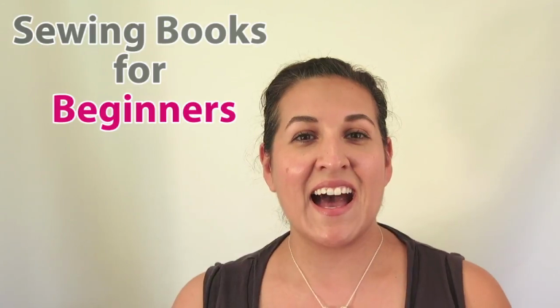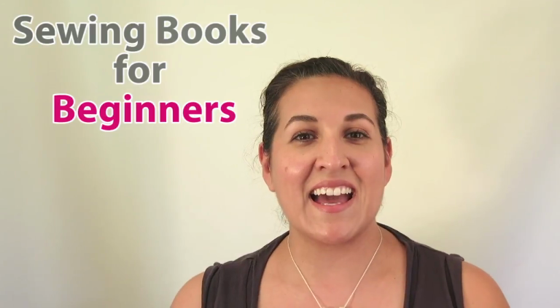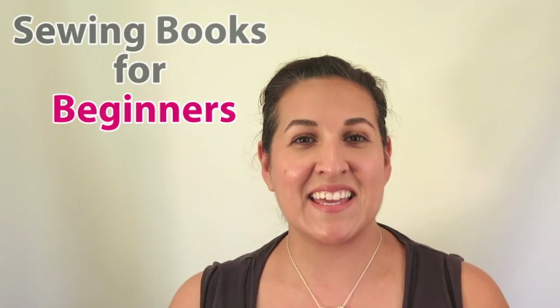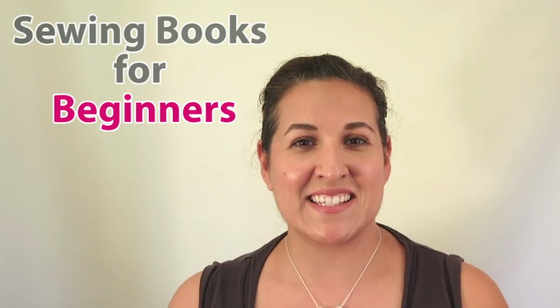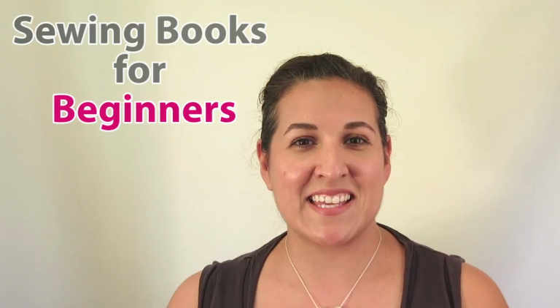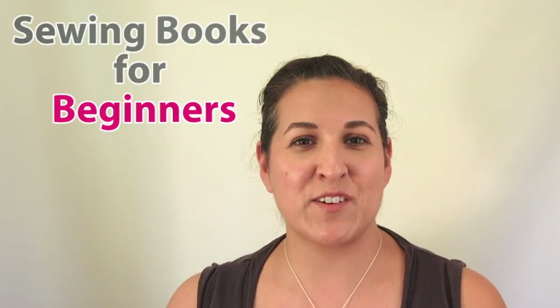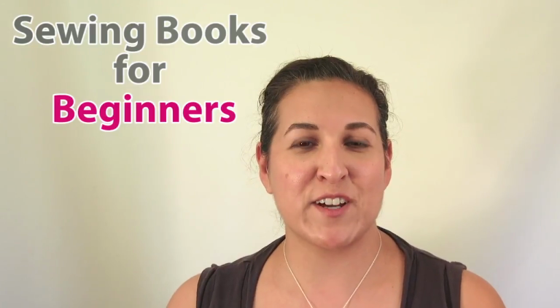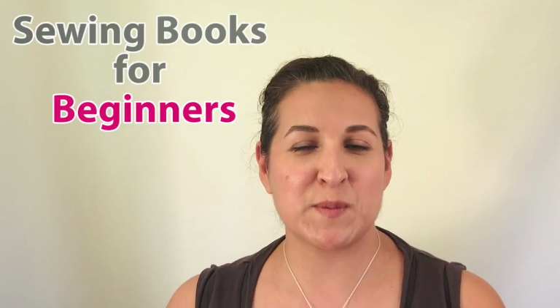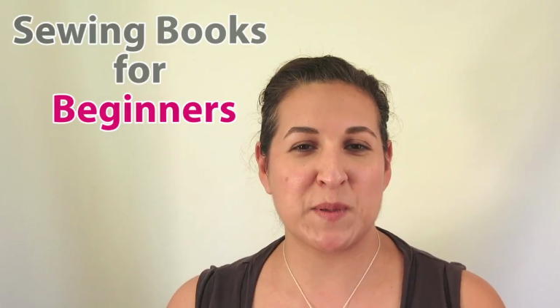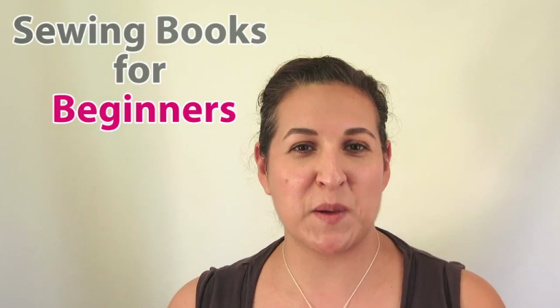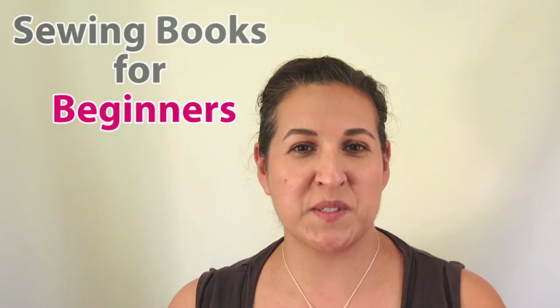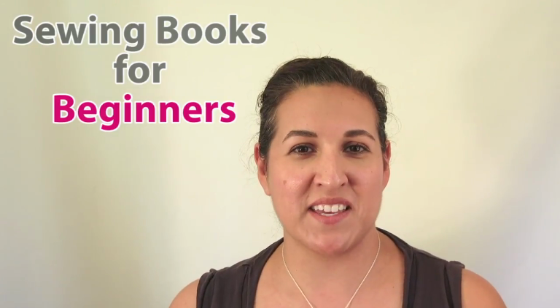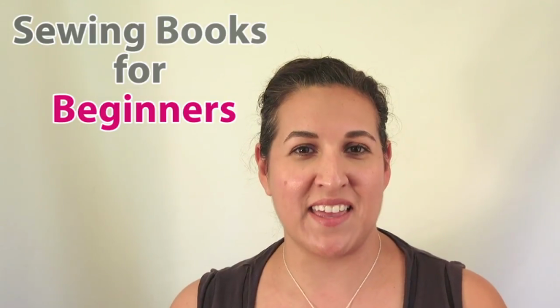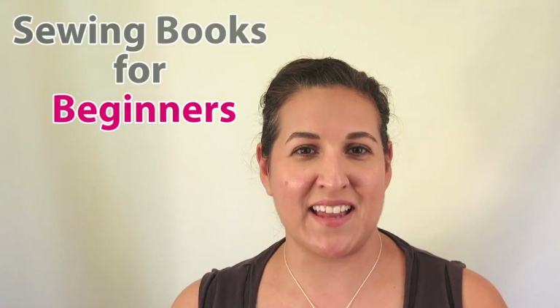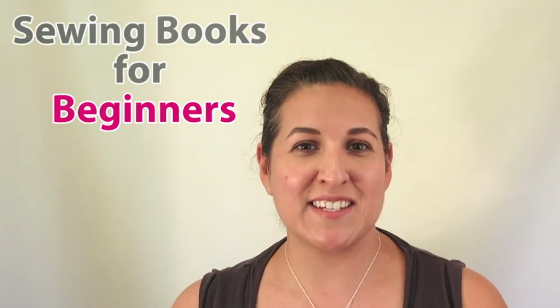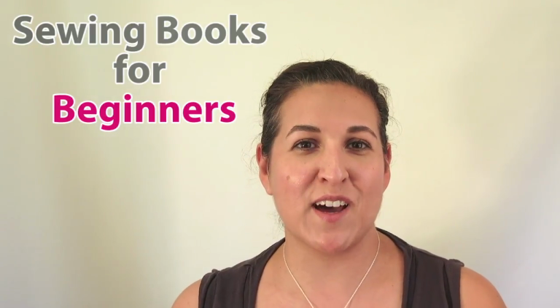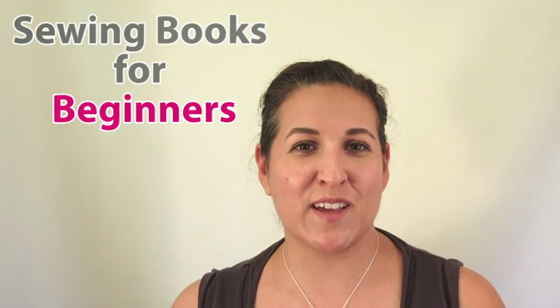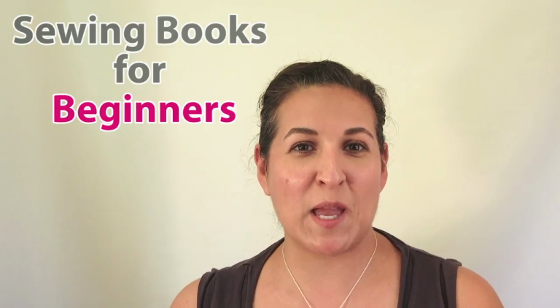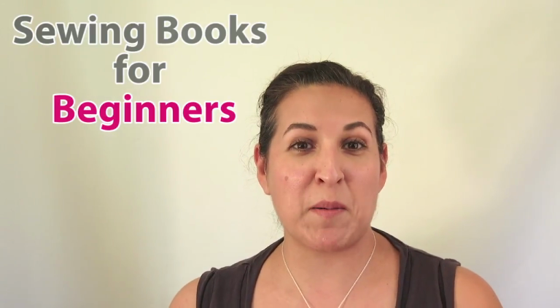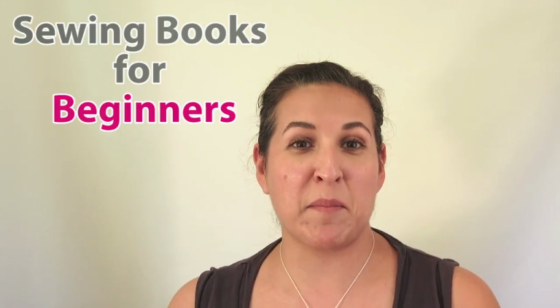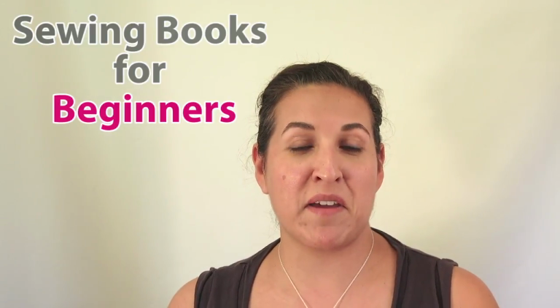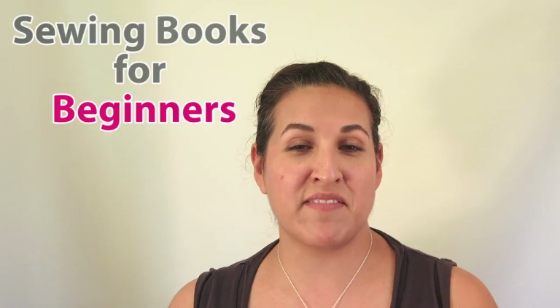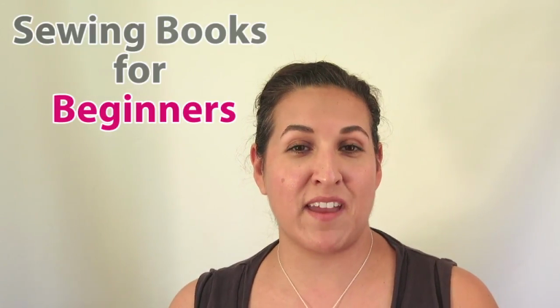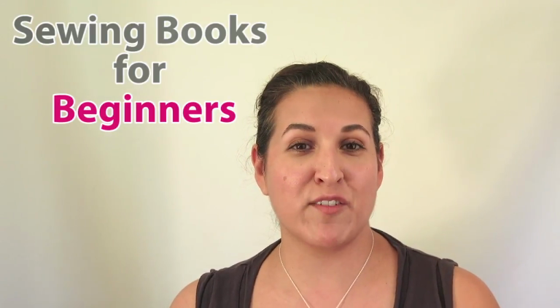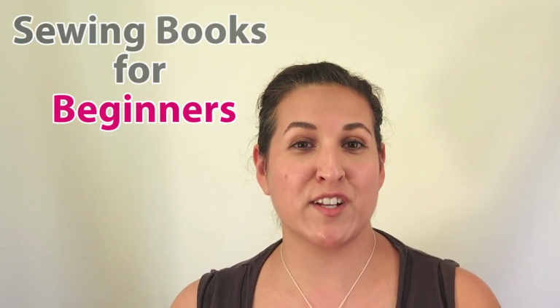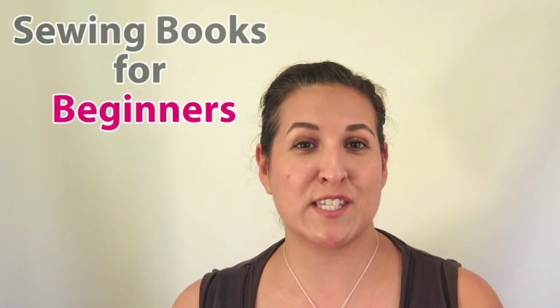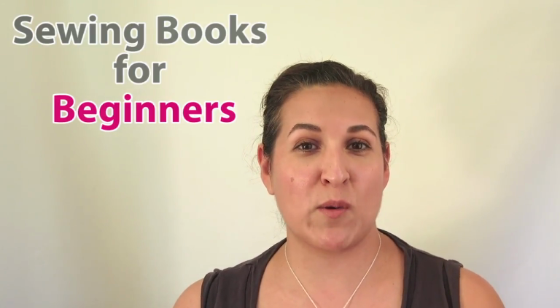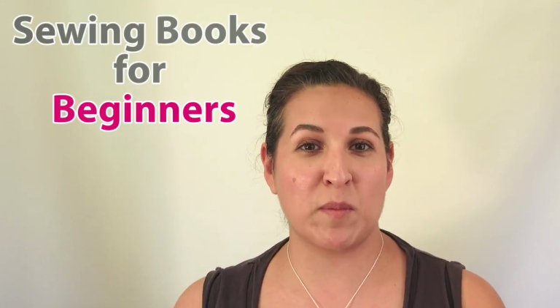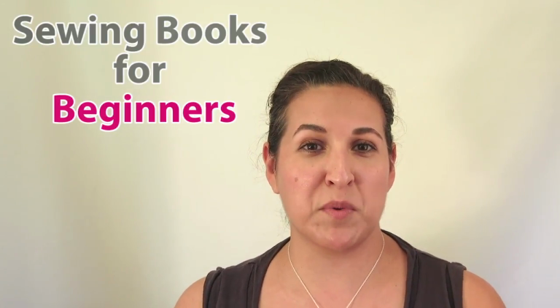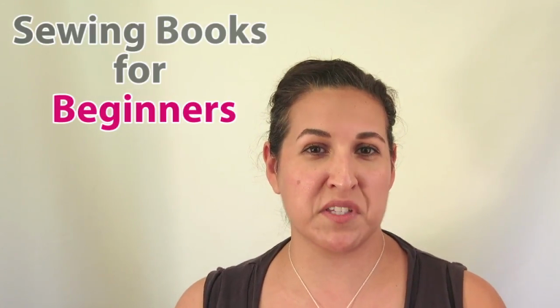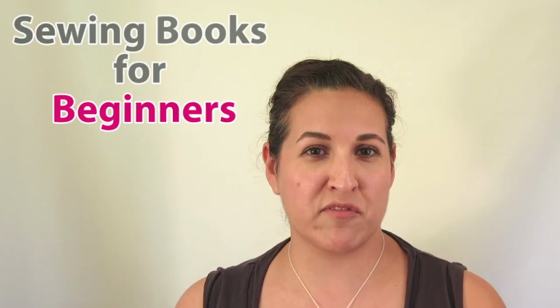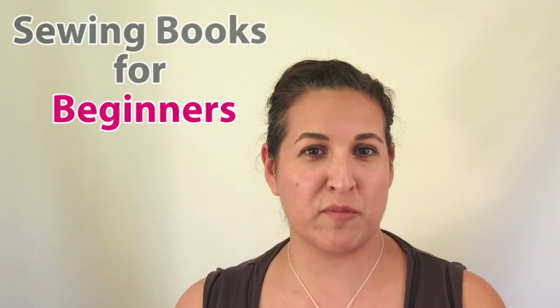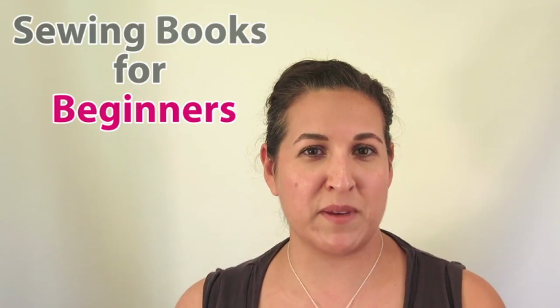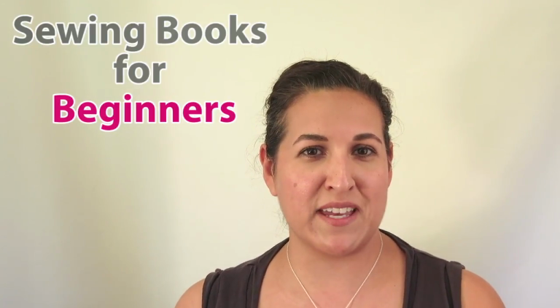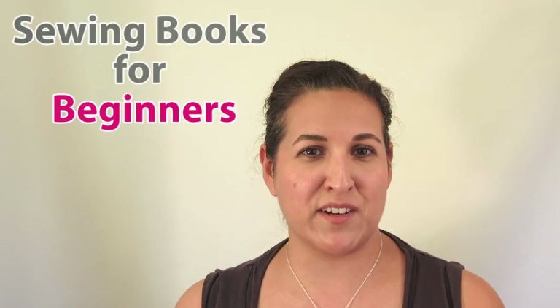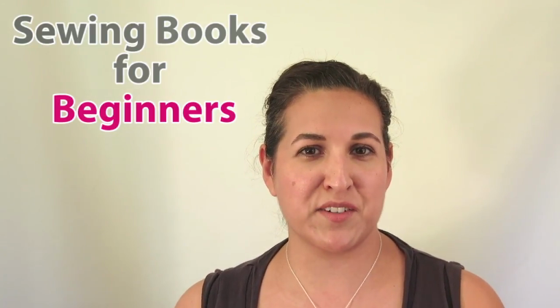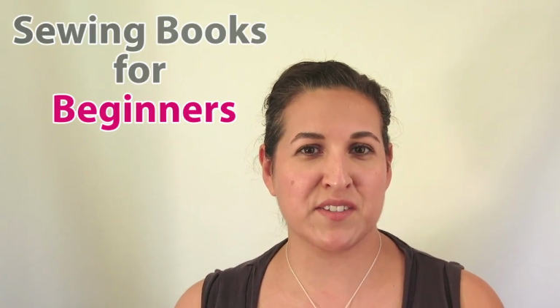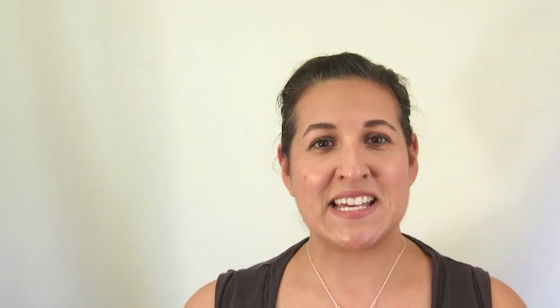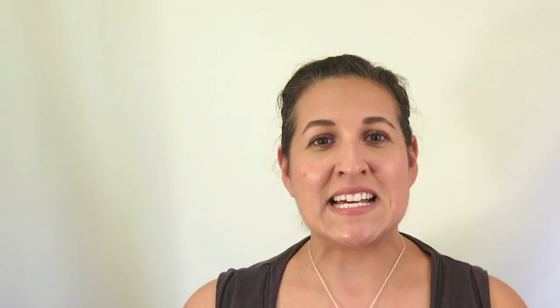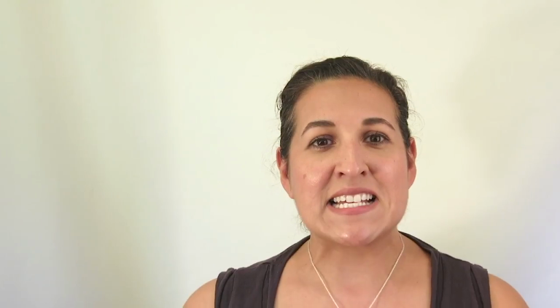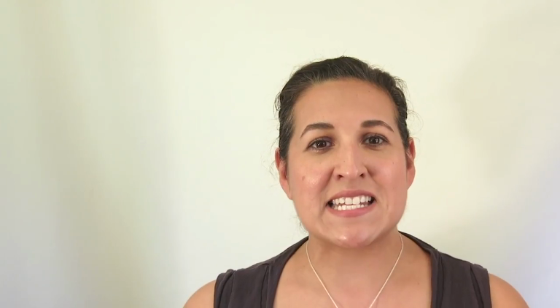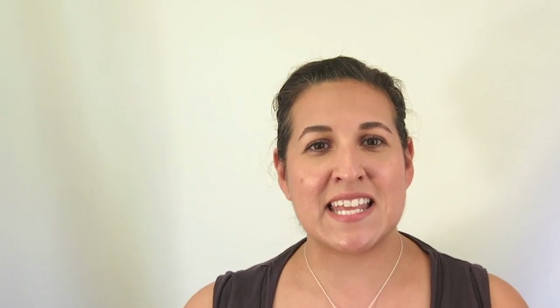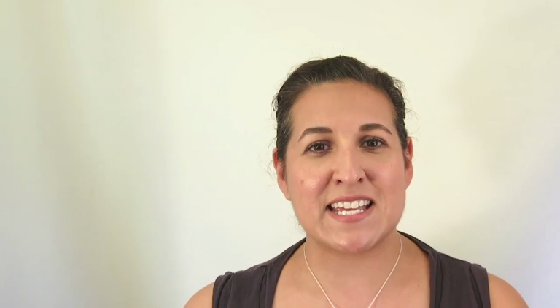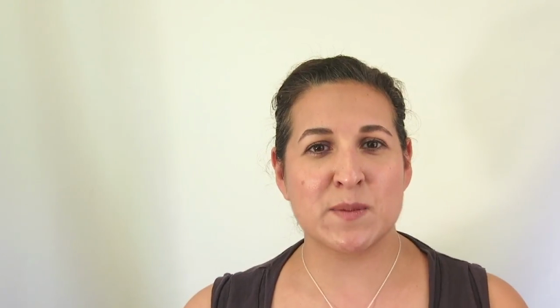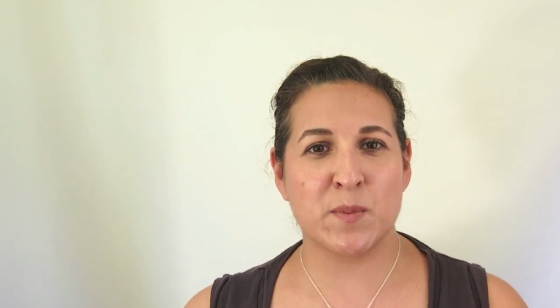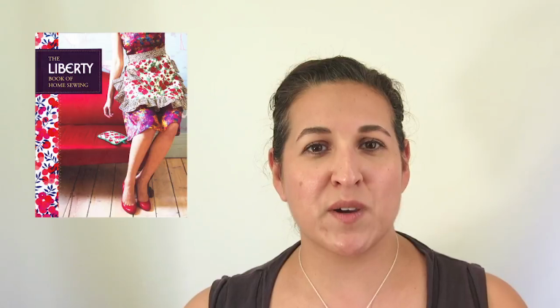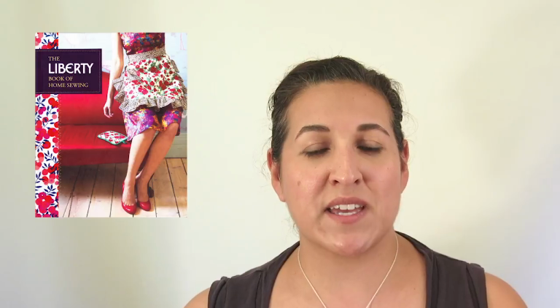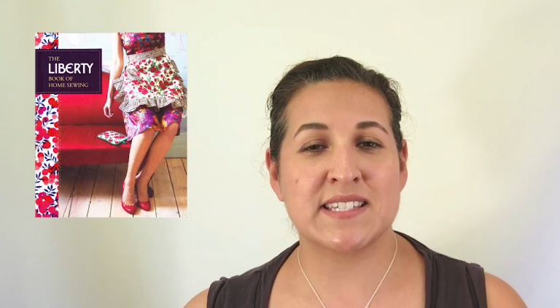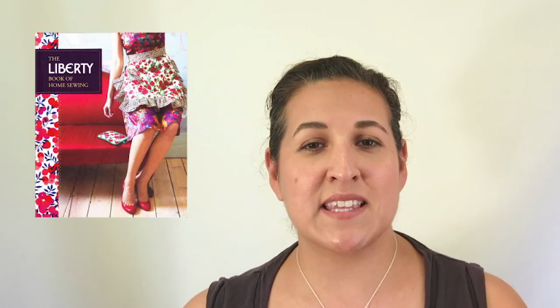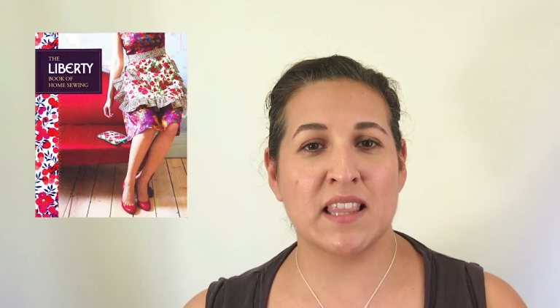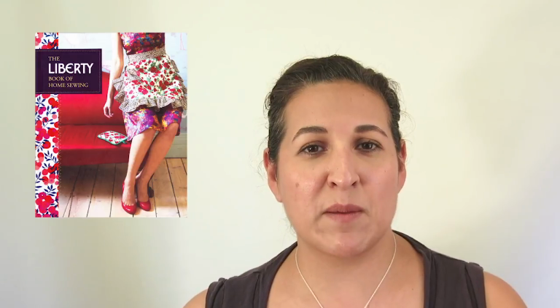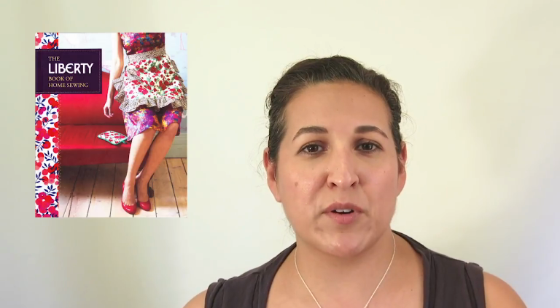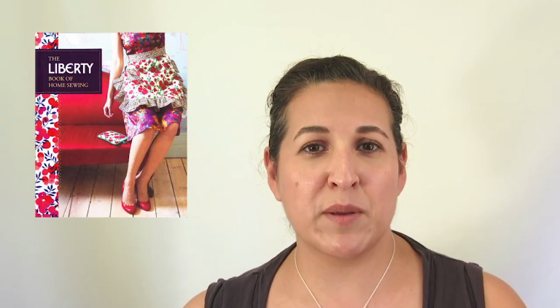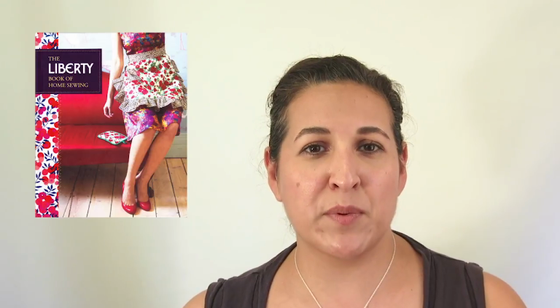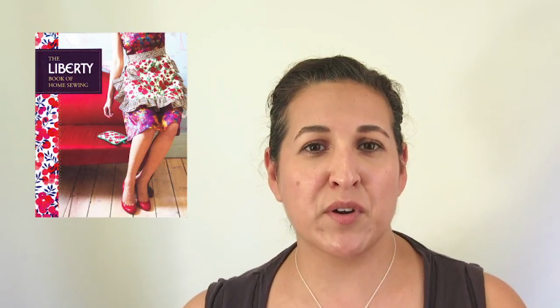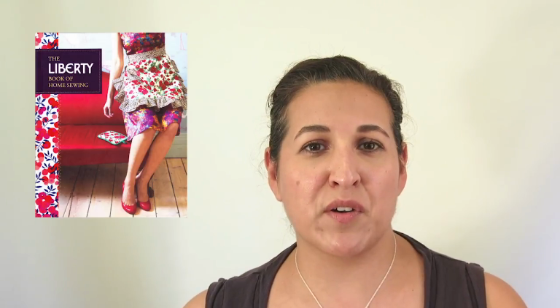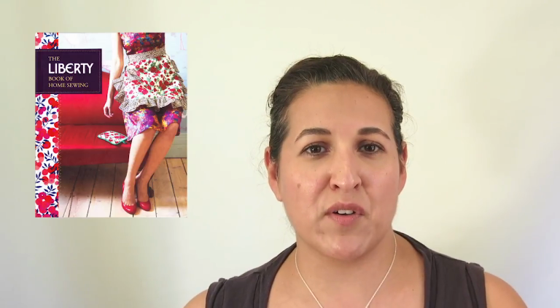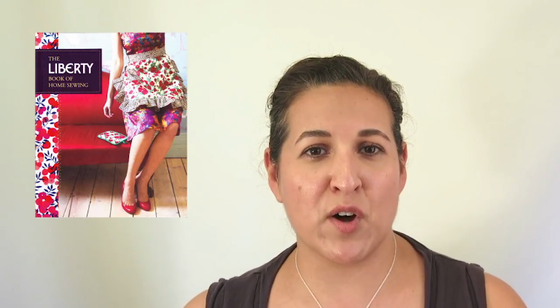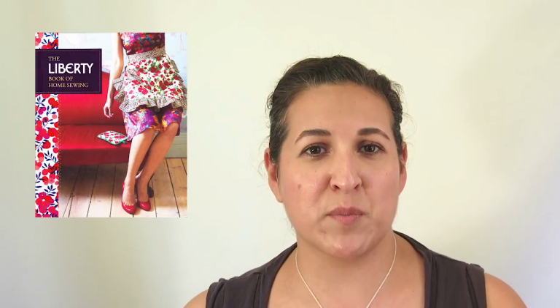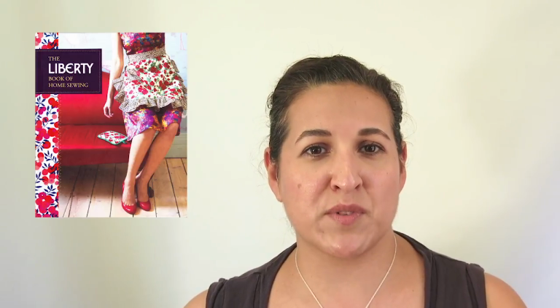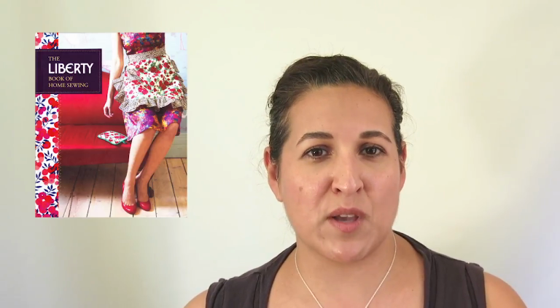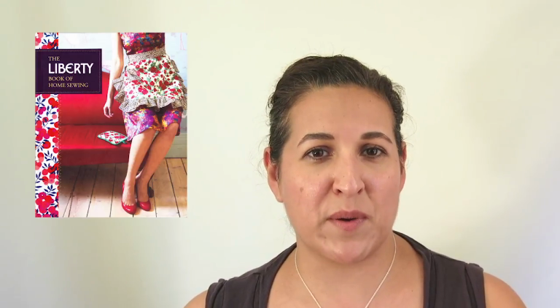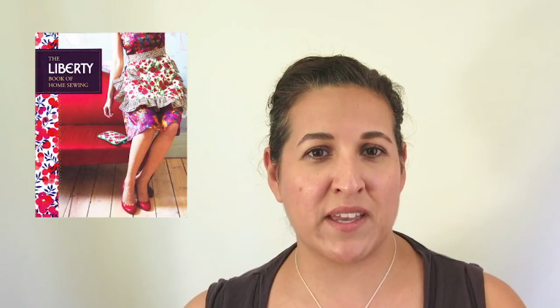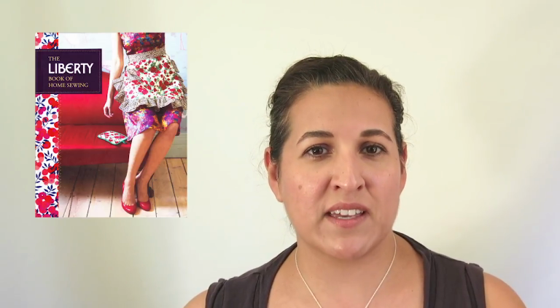Hi, it's Sandra Espinoza again talking about my favorite sewing books for beginners. Today's book is the Liberty Book of Home Sewing.